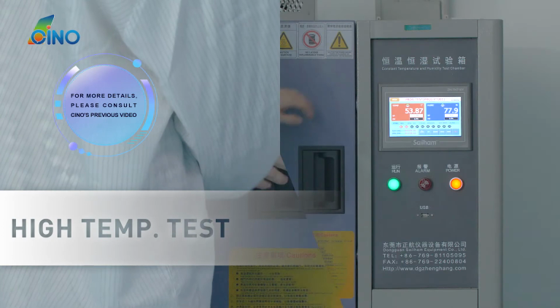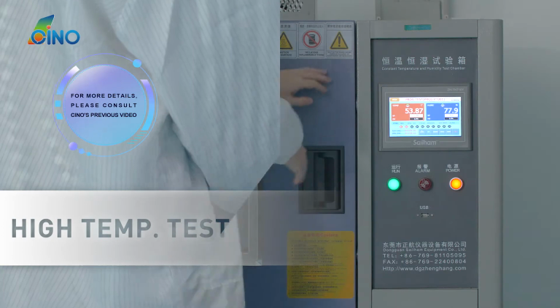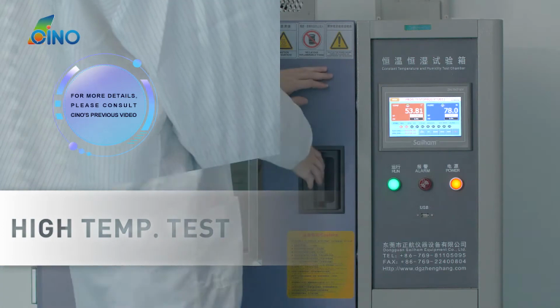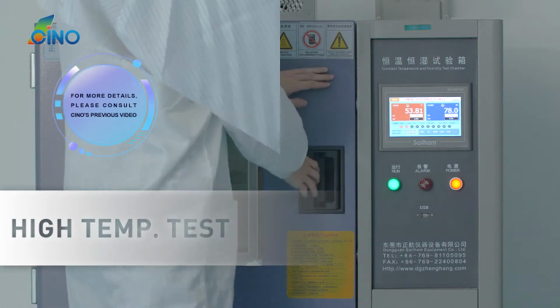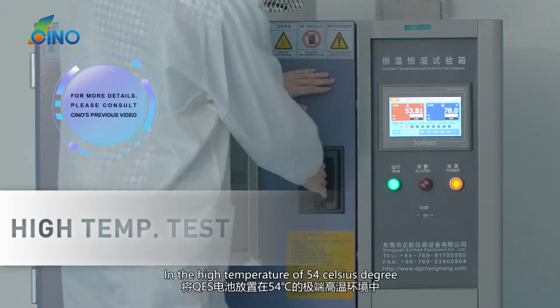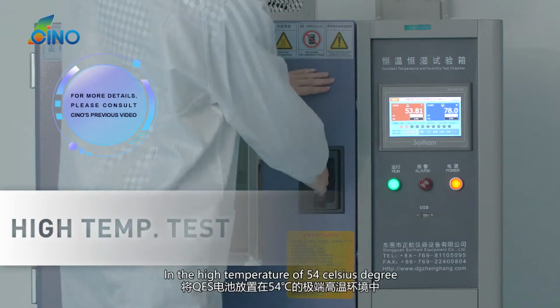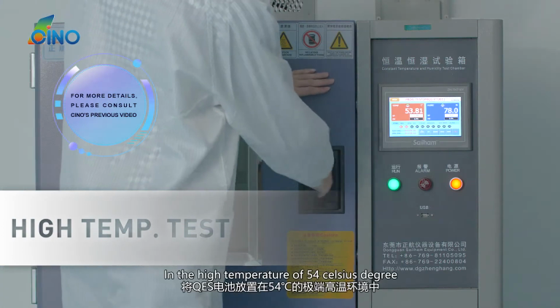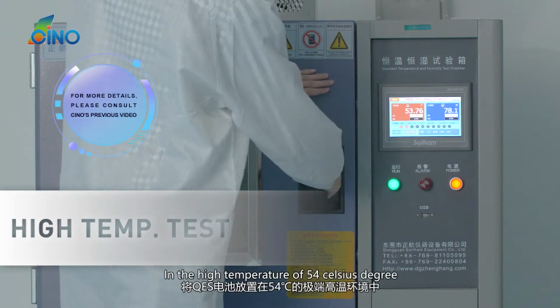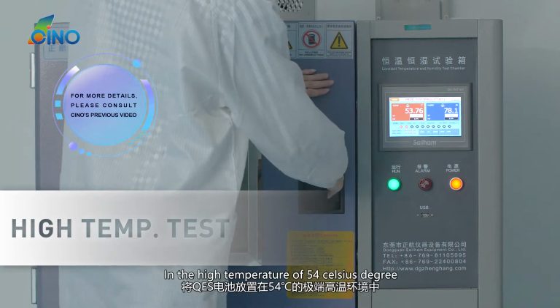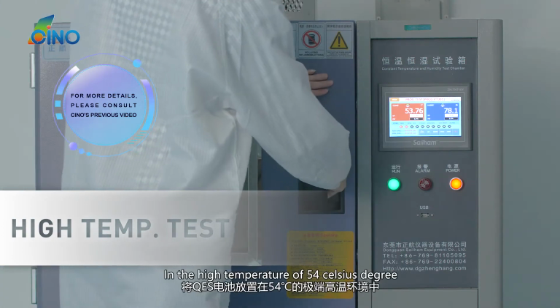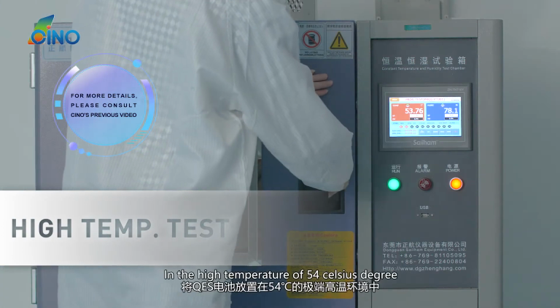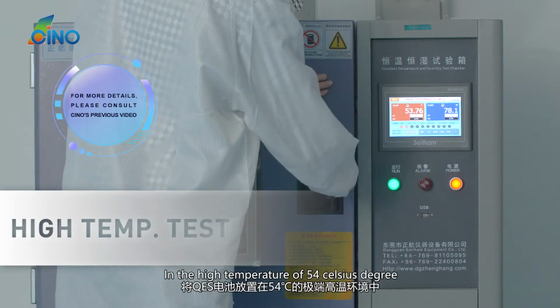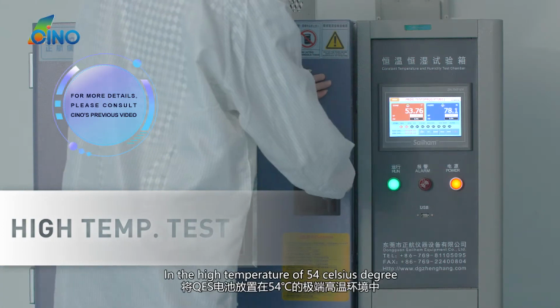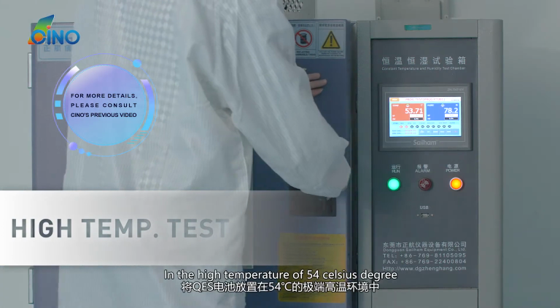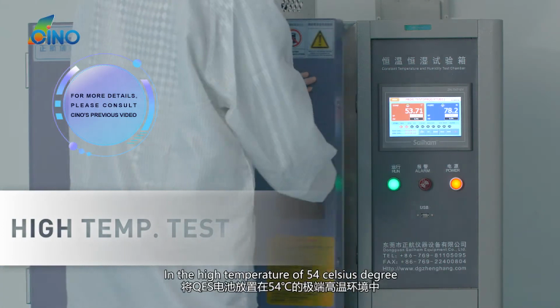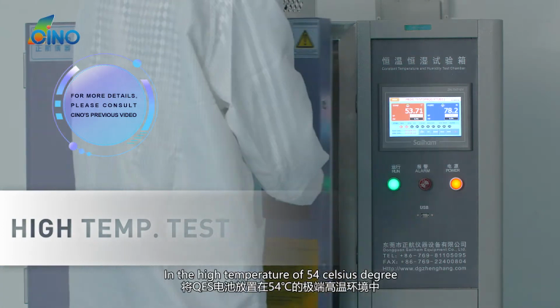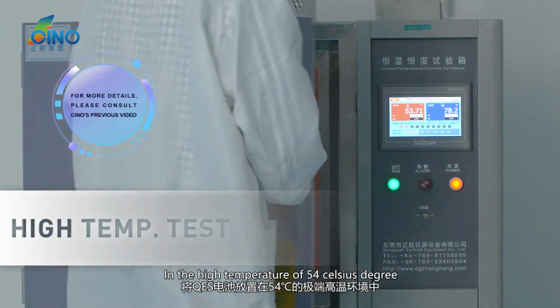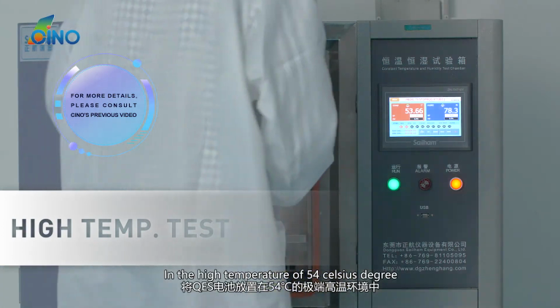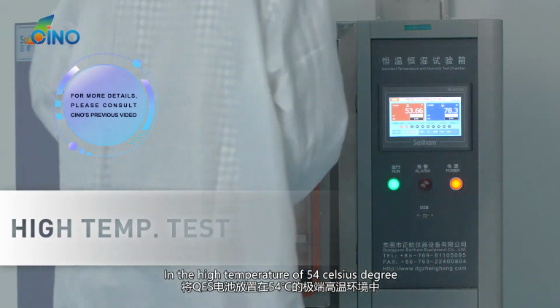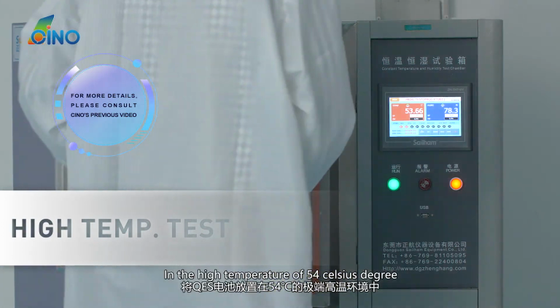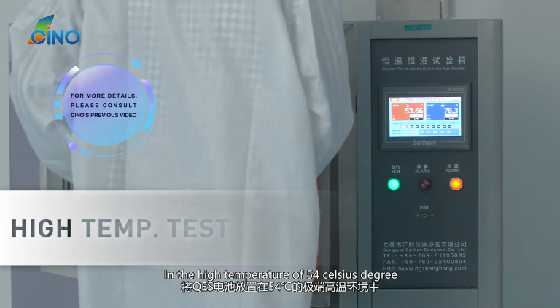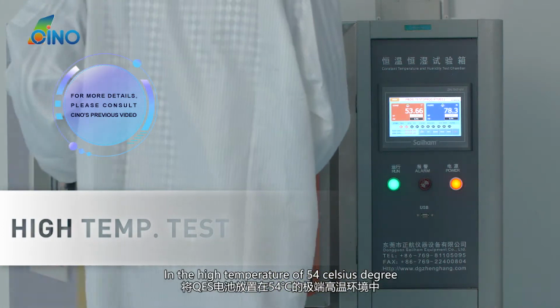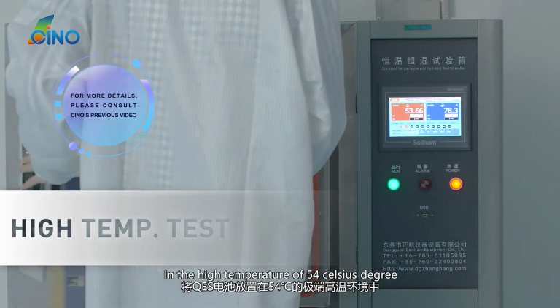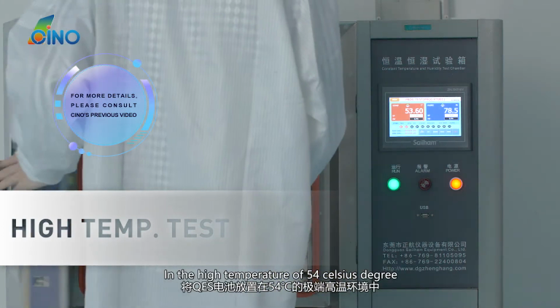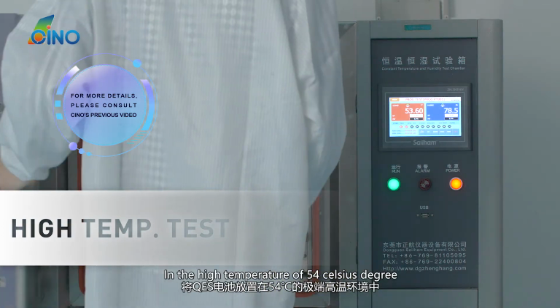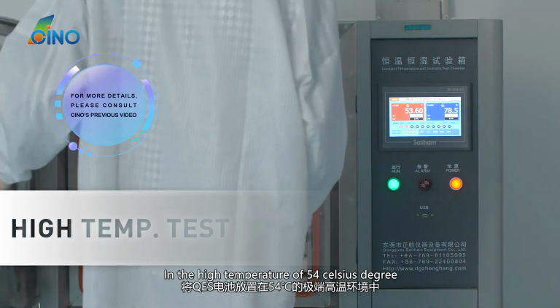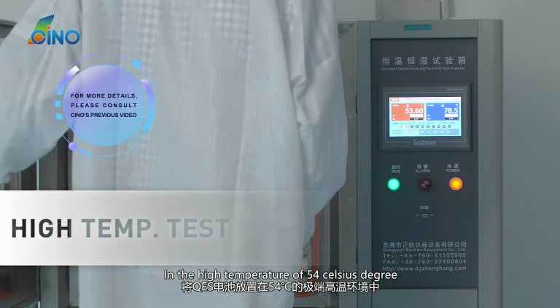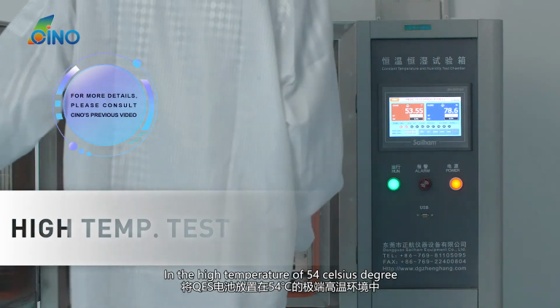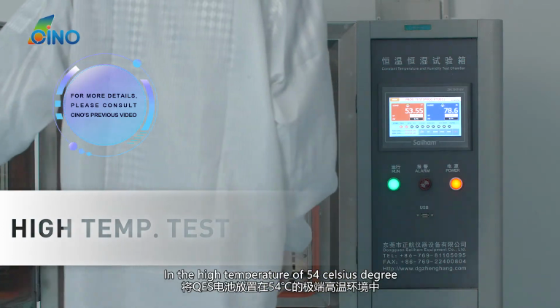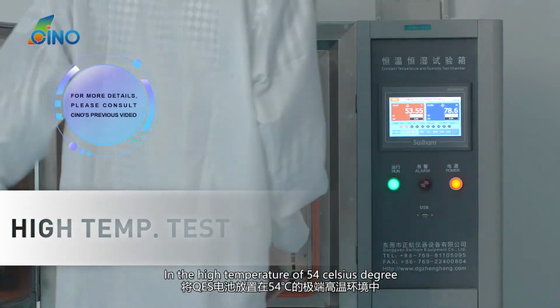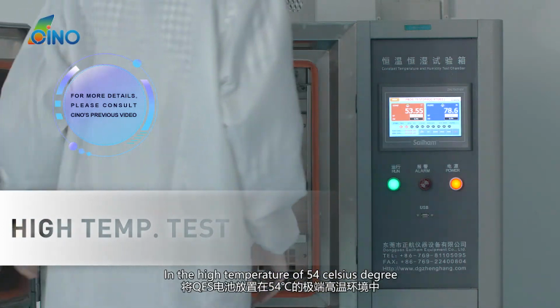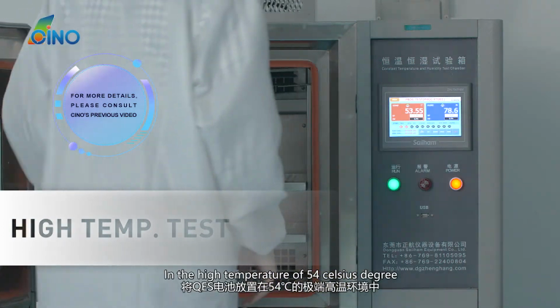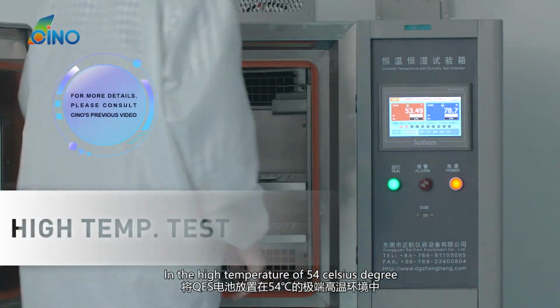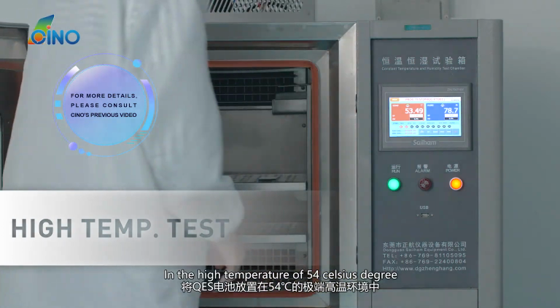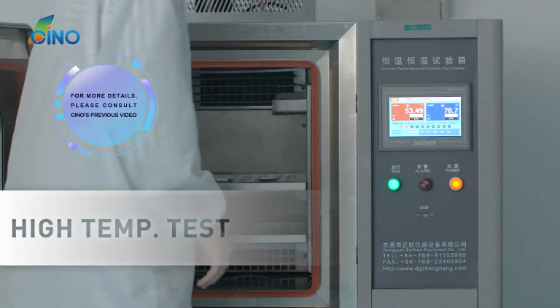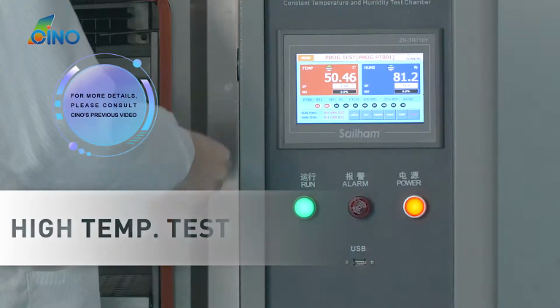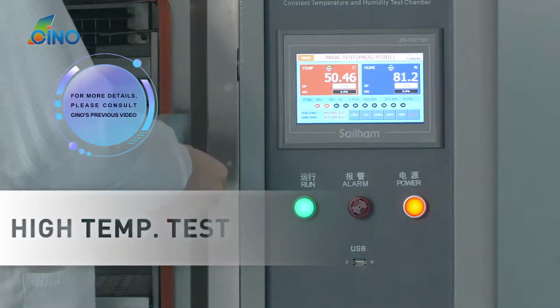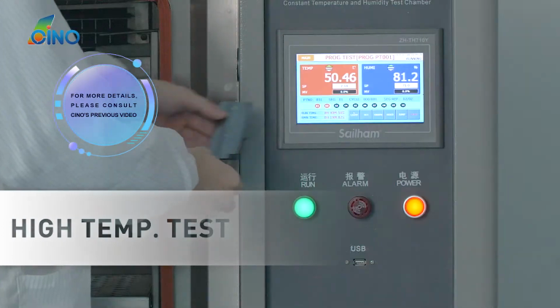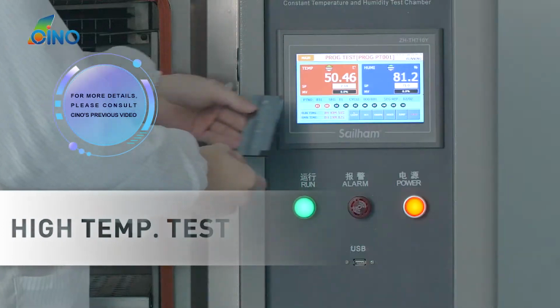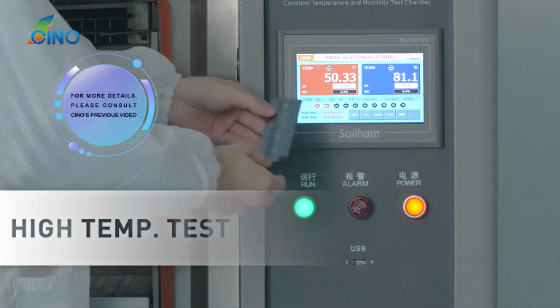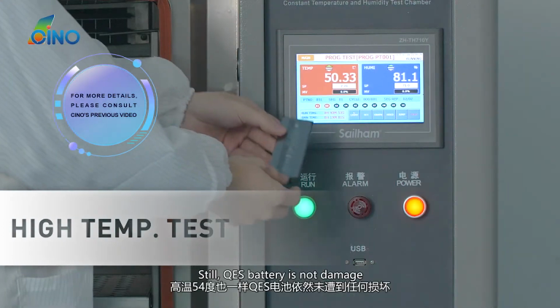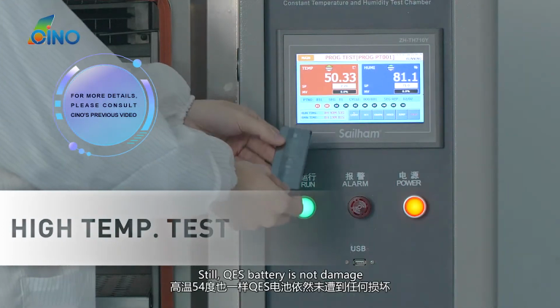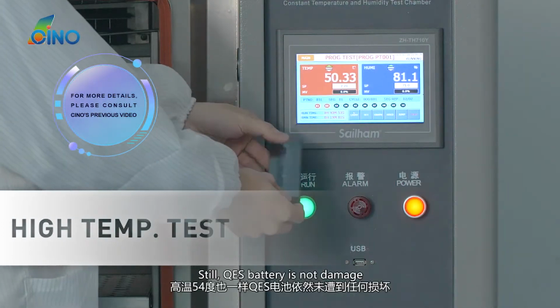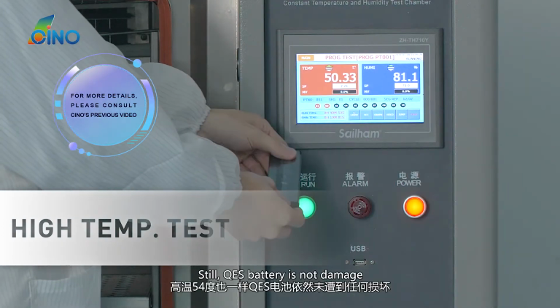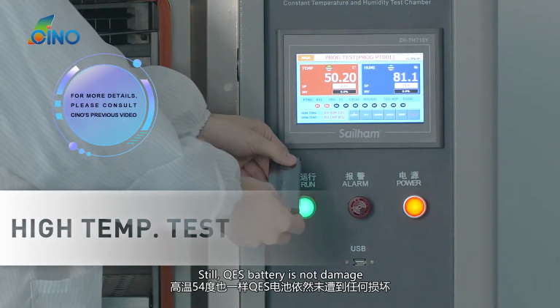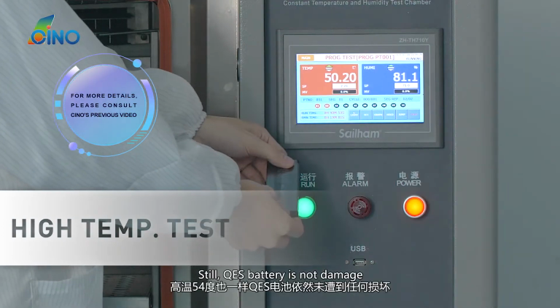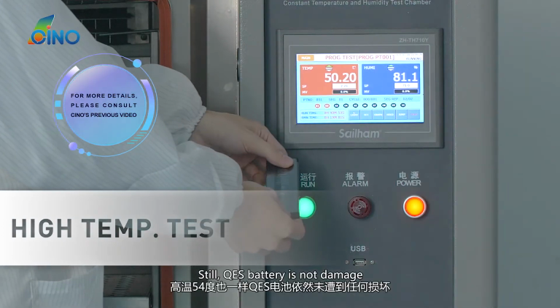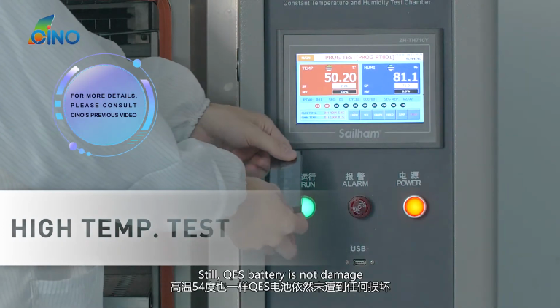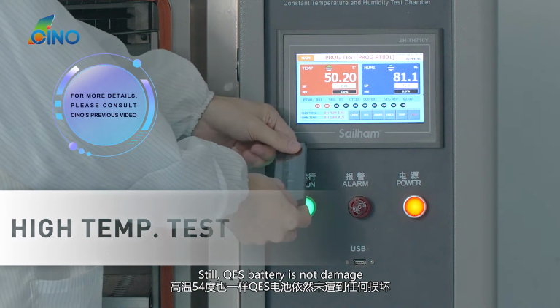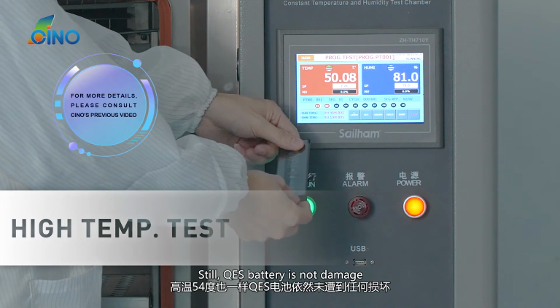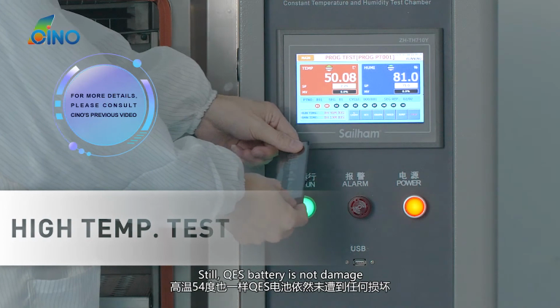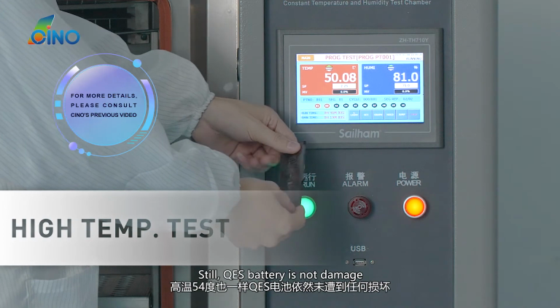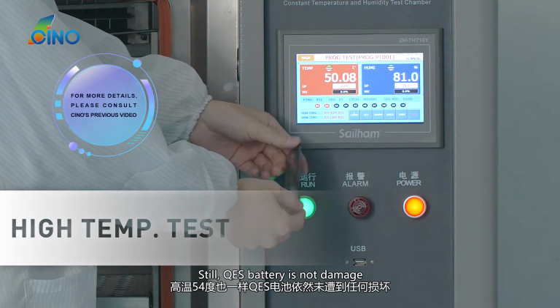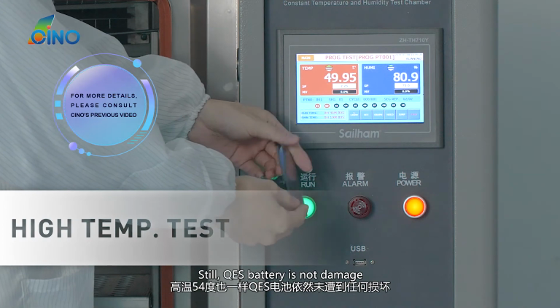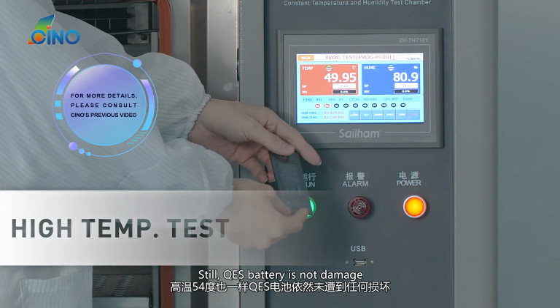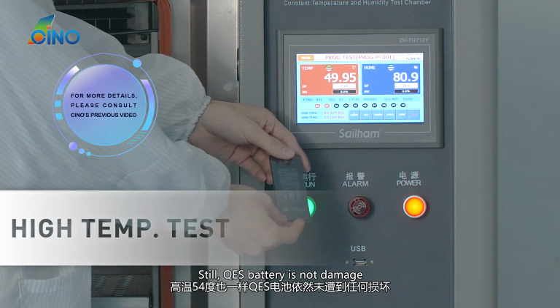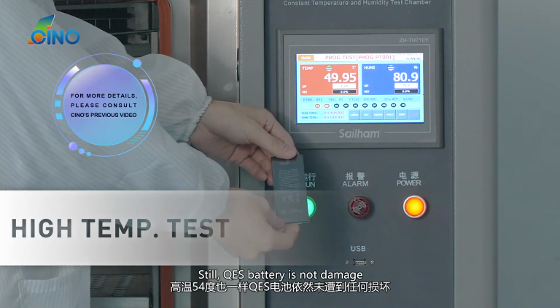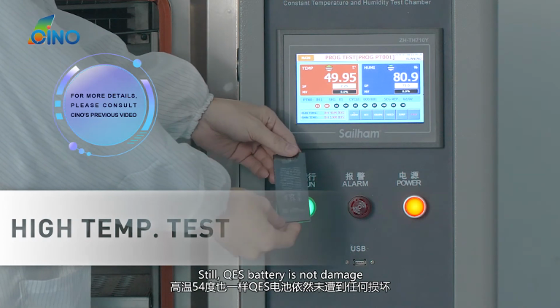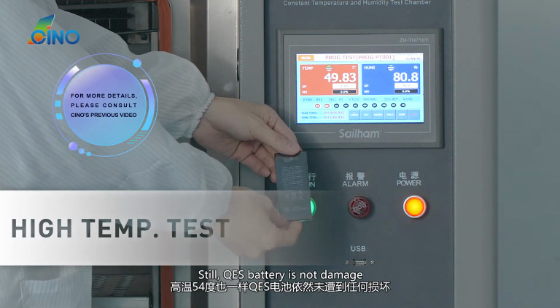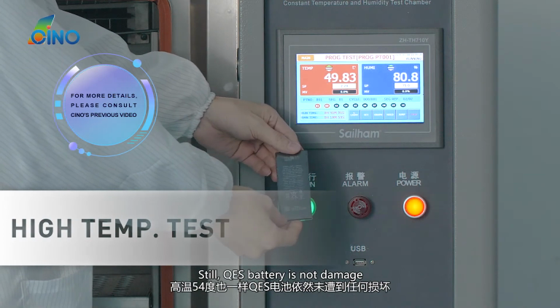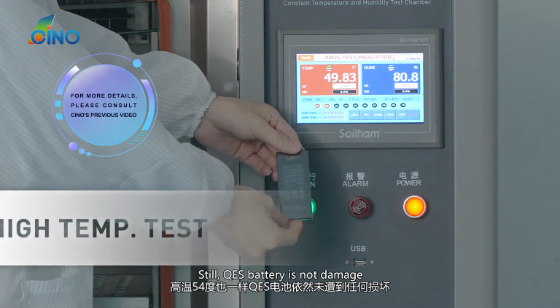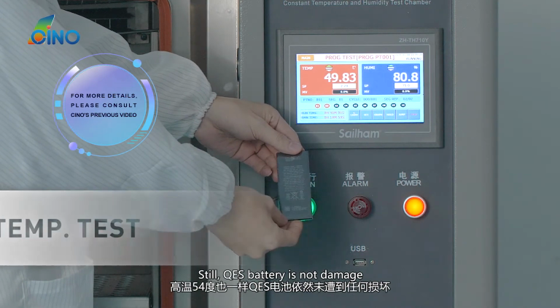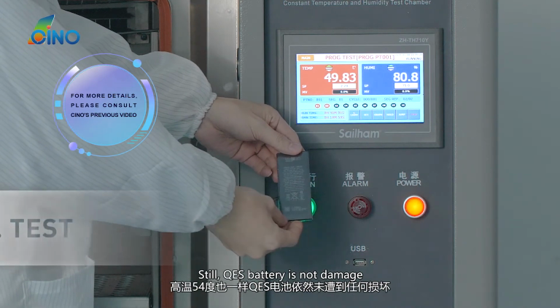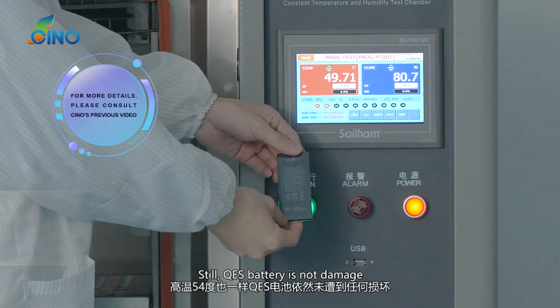In the high temperature of 54 degrees Celsius, QES Battery still was not damaged.